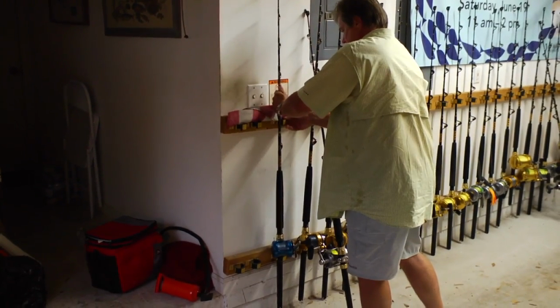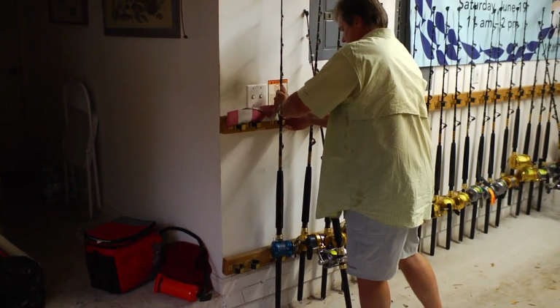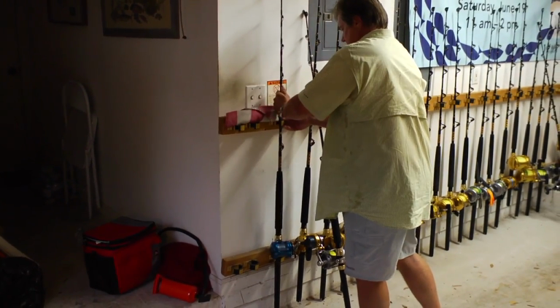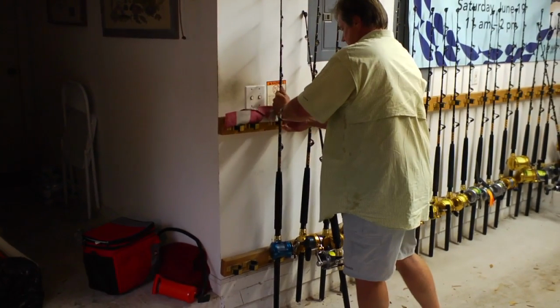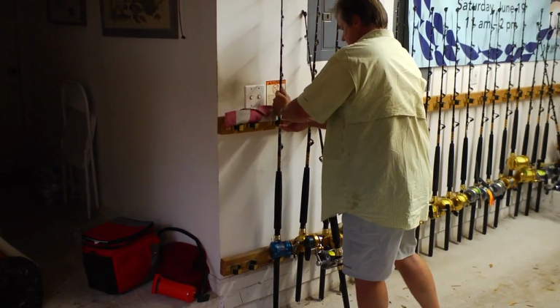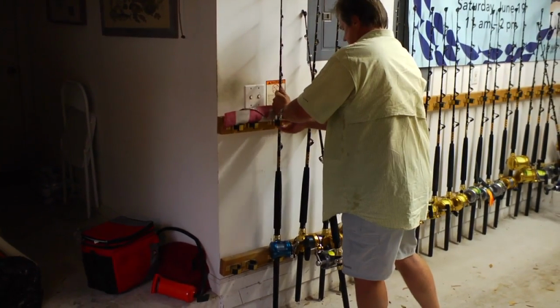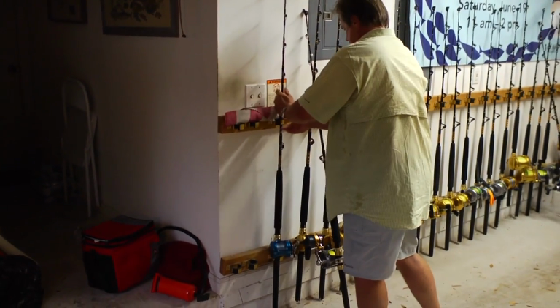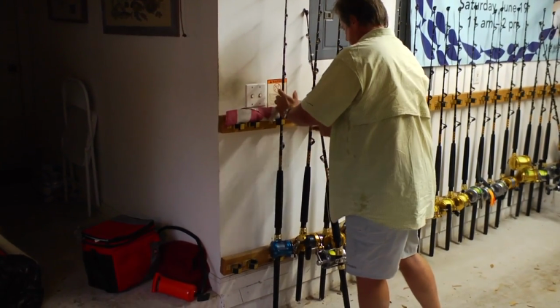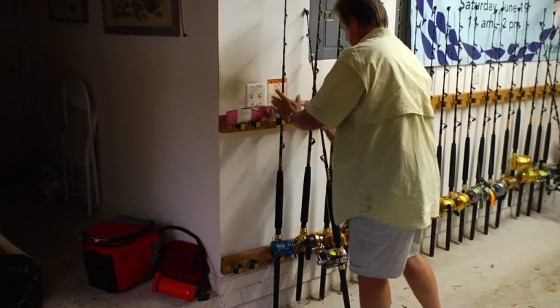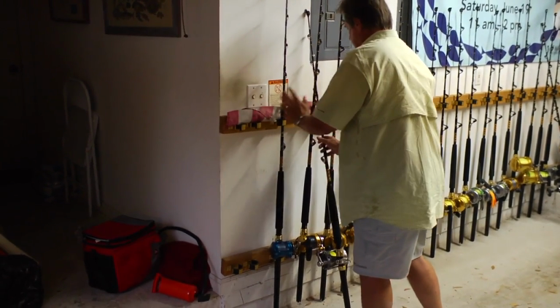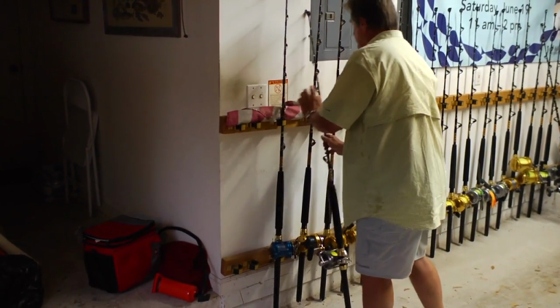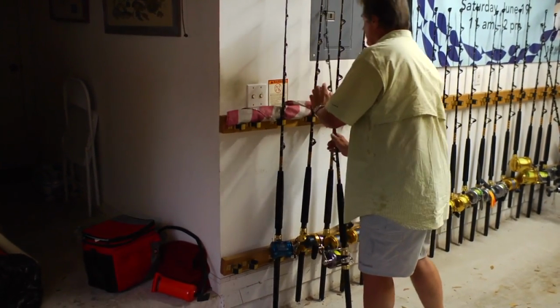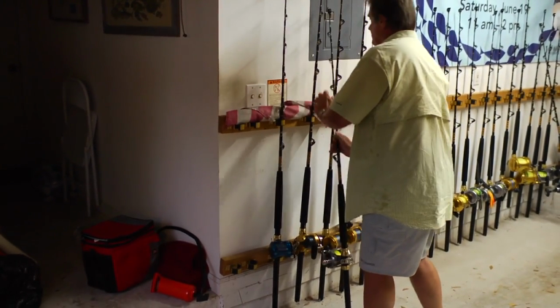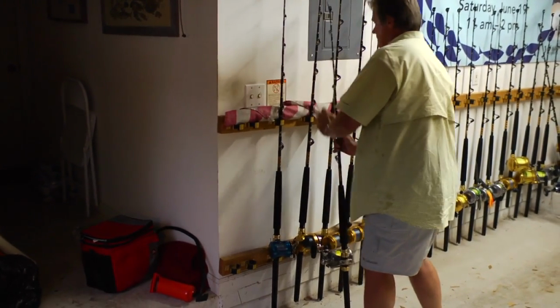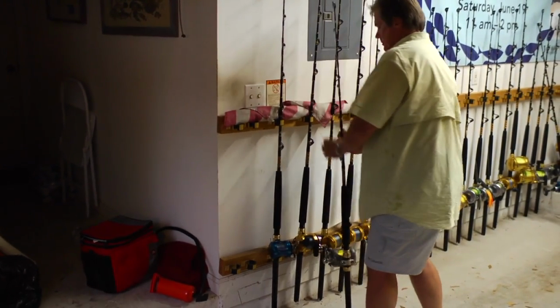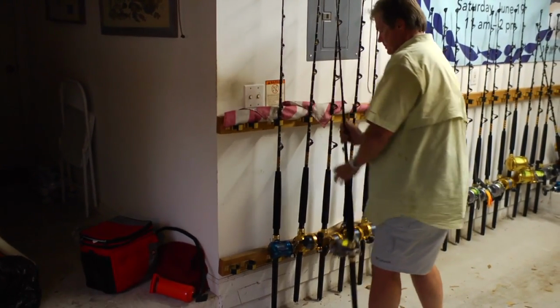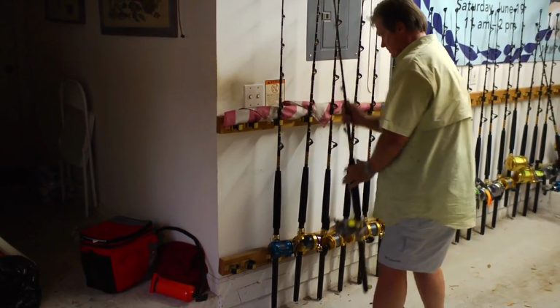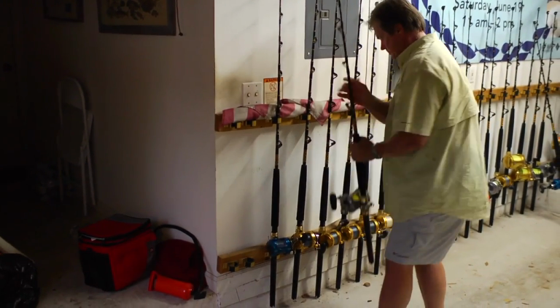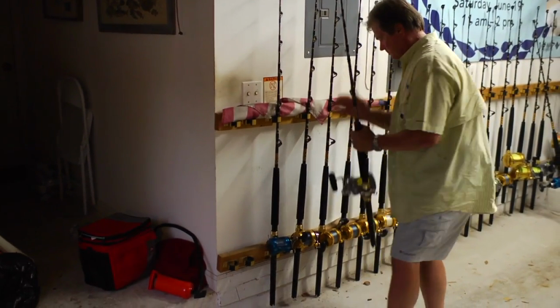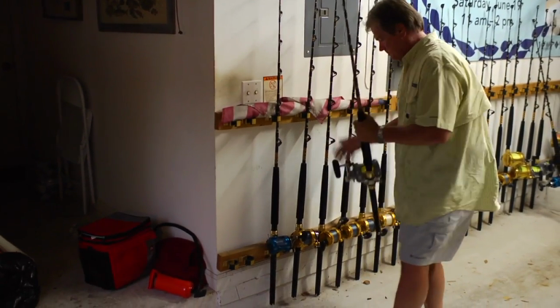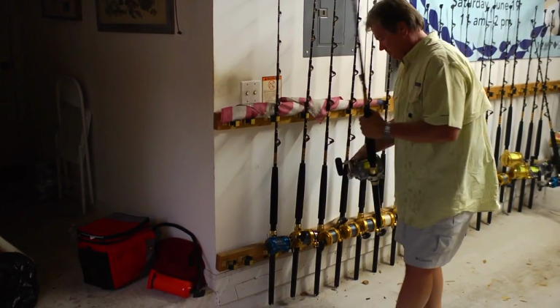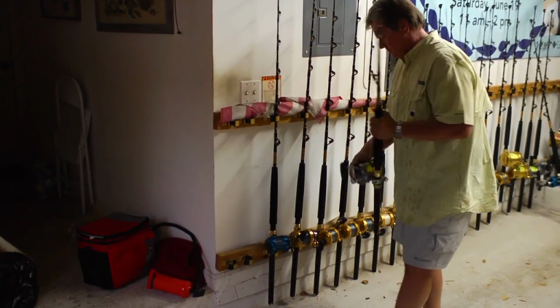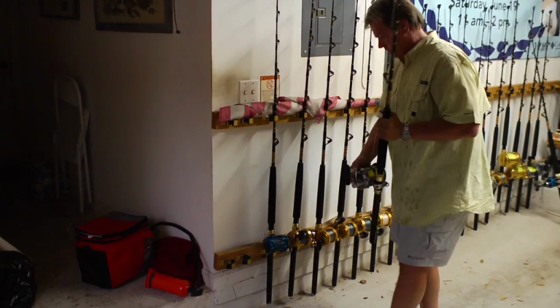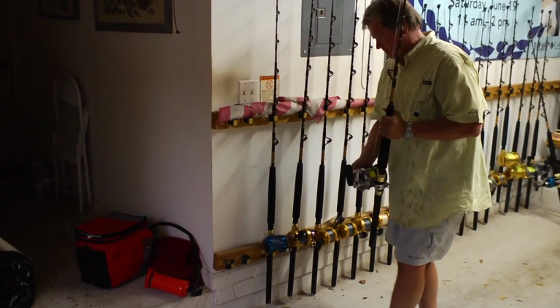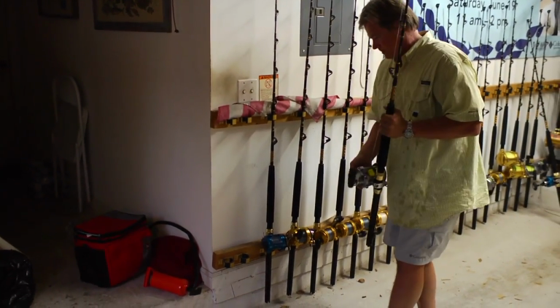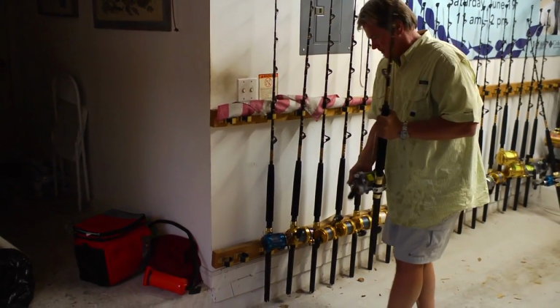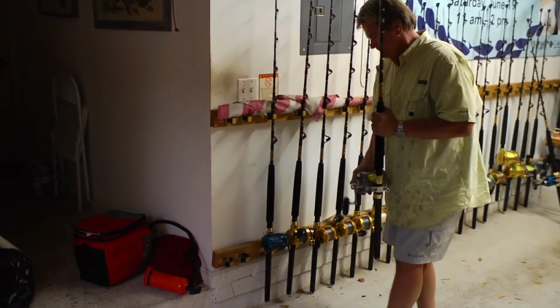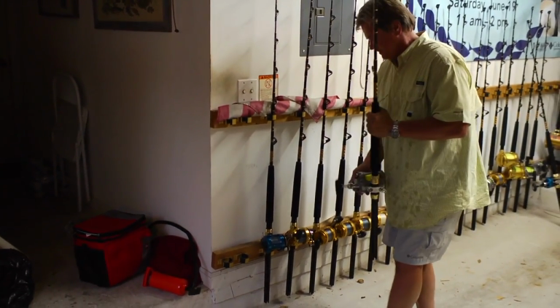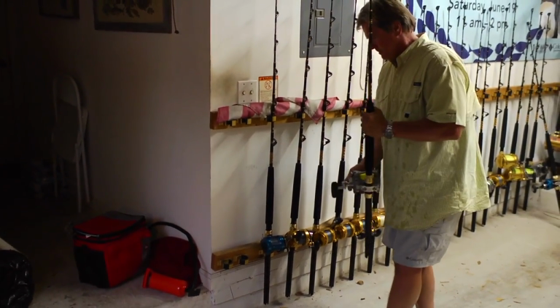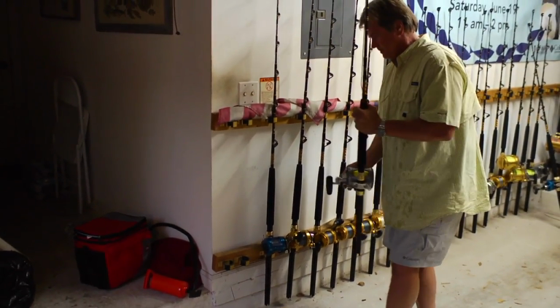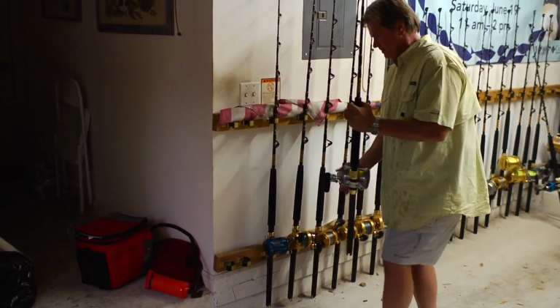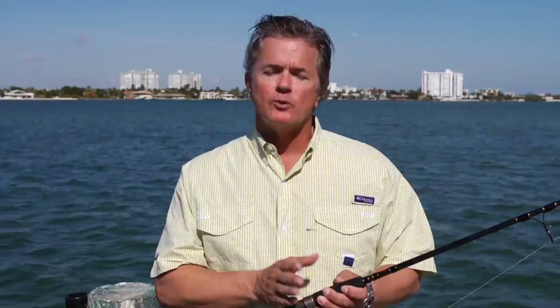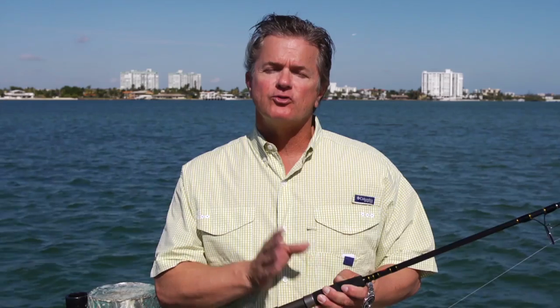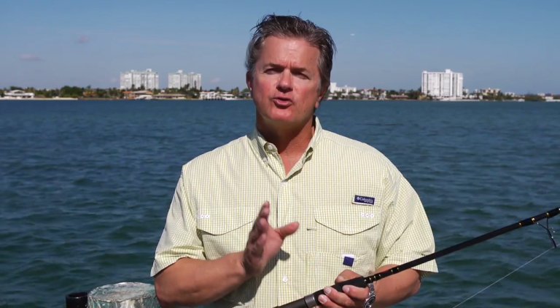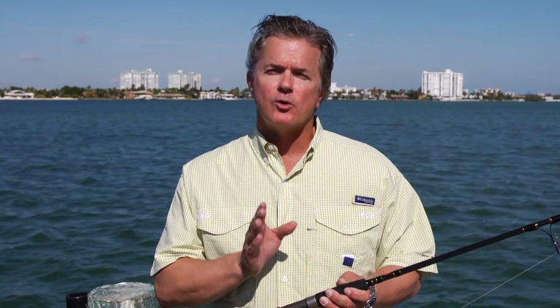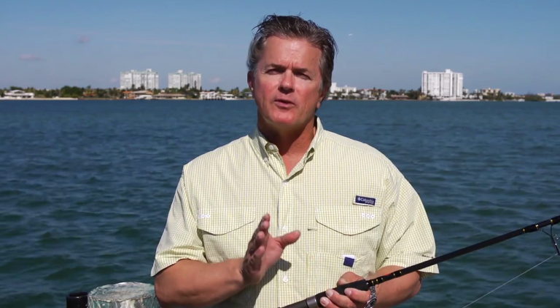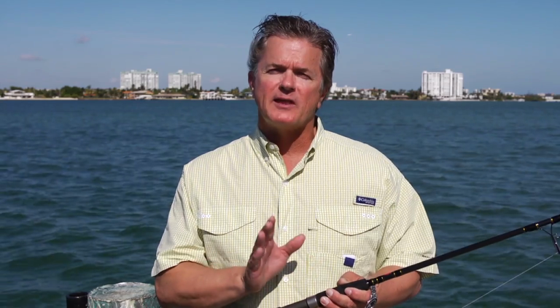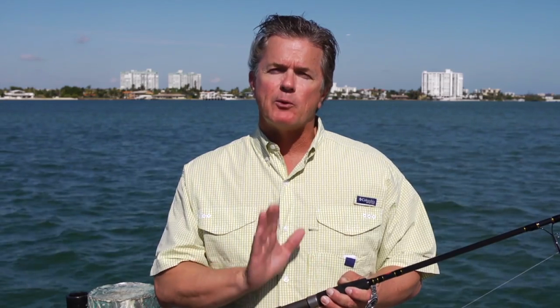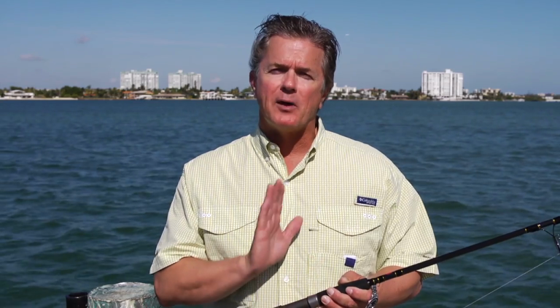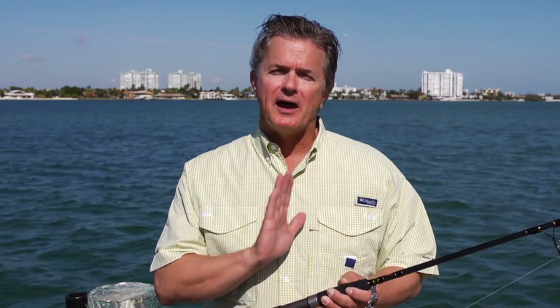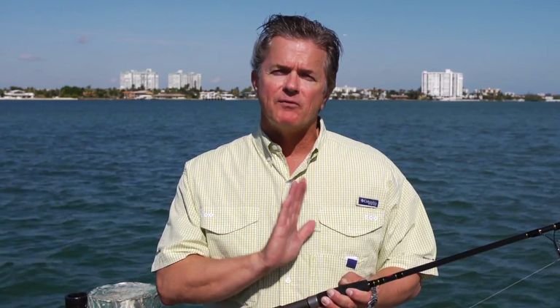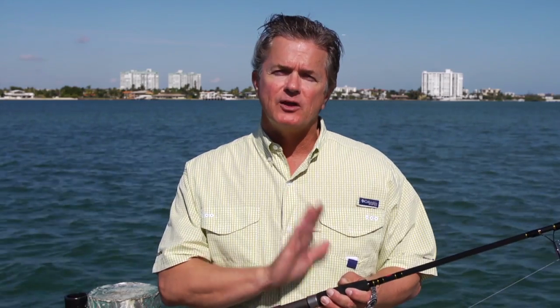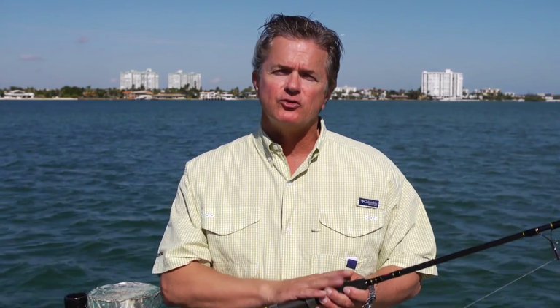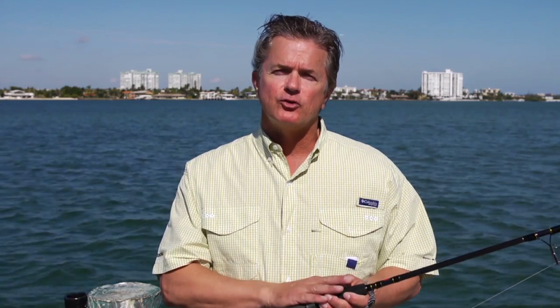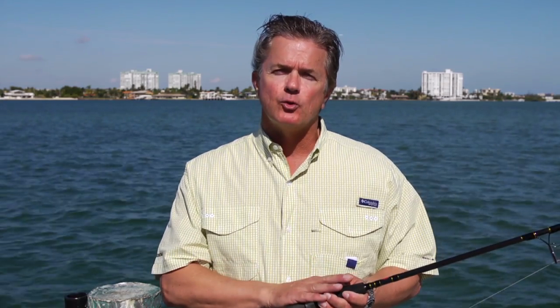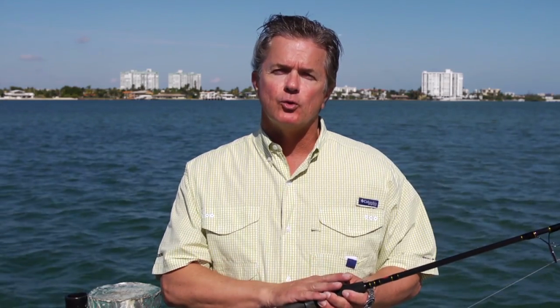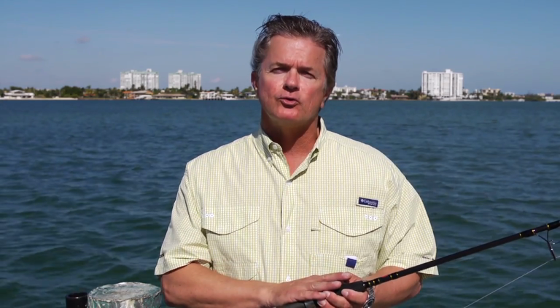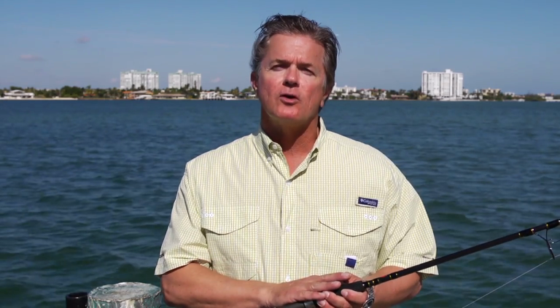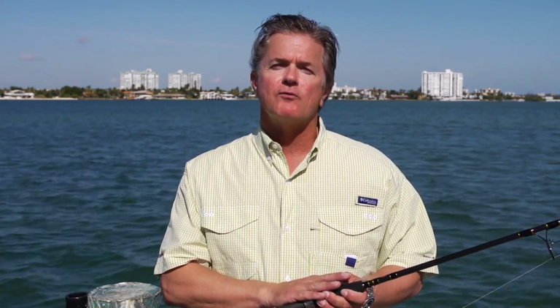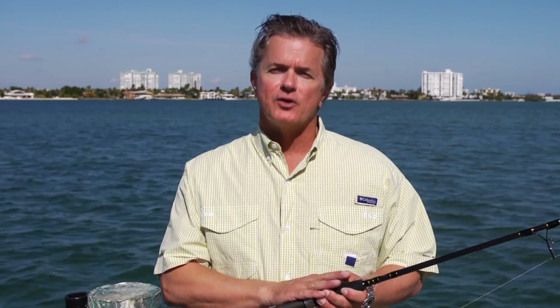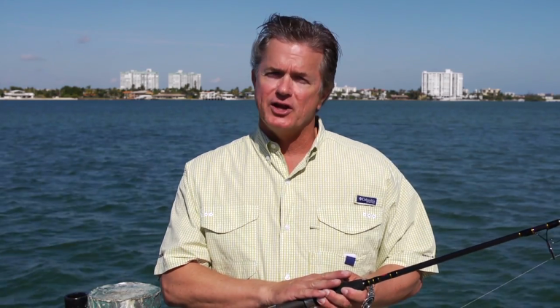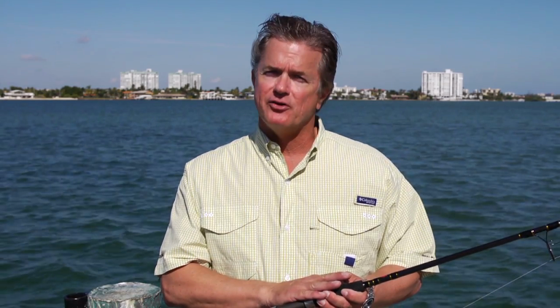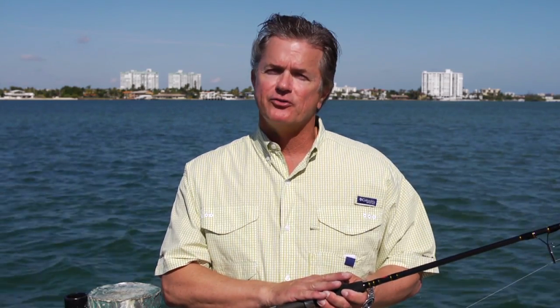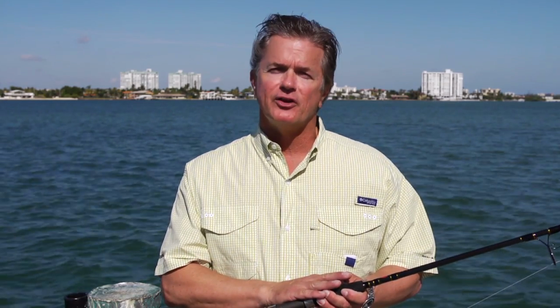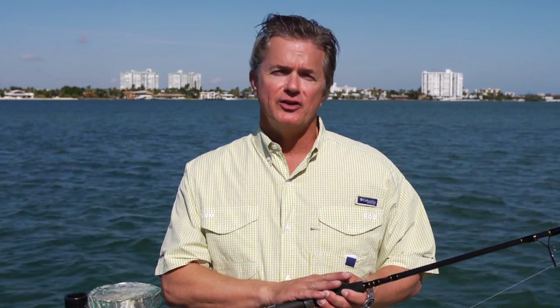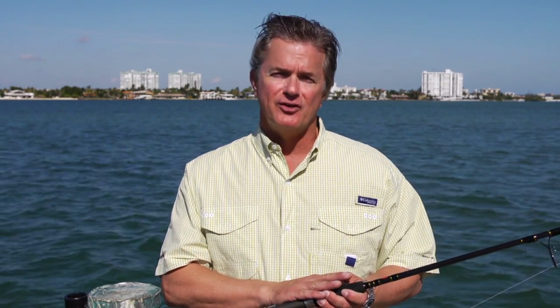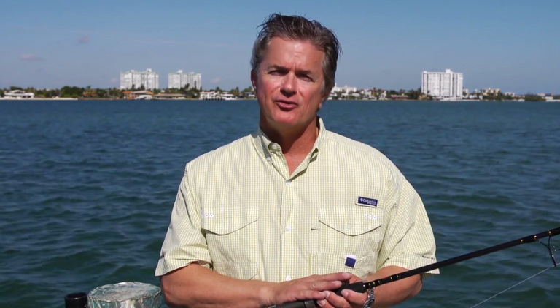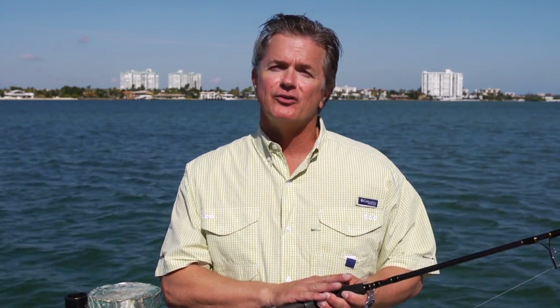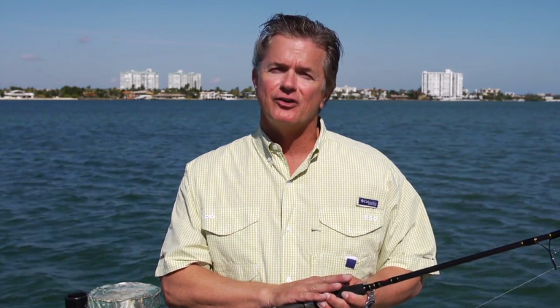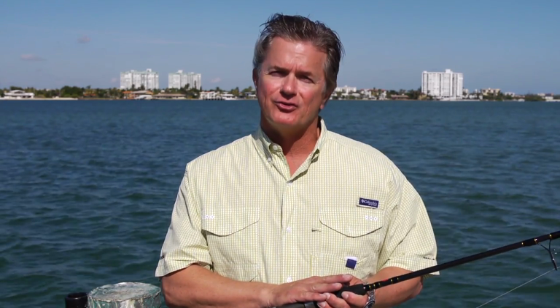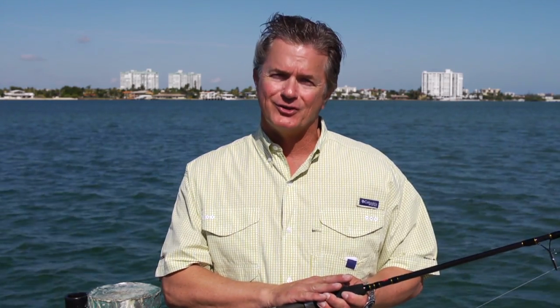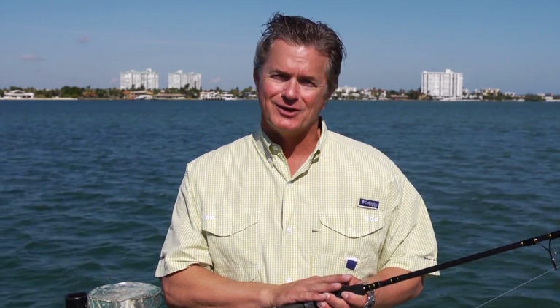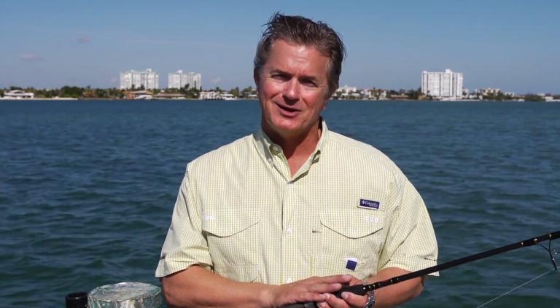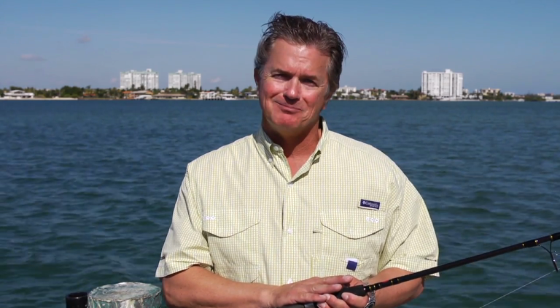Teaching a youngster how to care for their fishing rod and reels will ensure that they will have these tools for years and years to come.